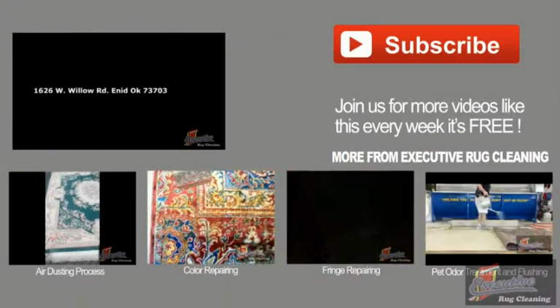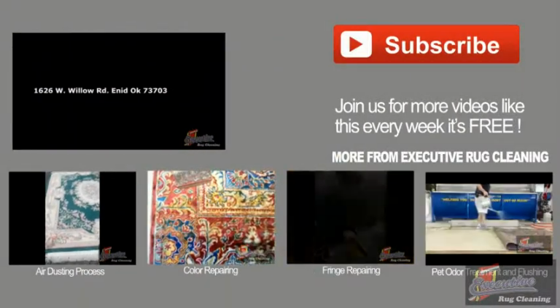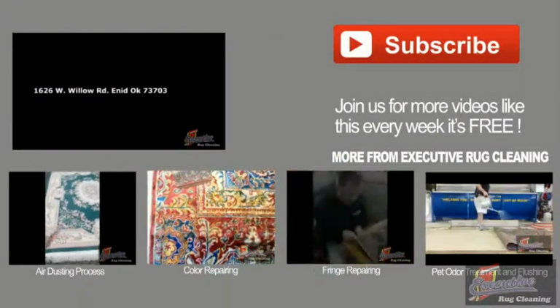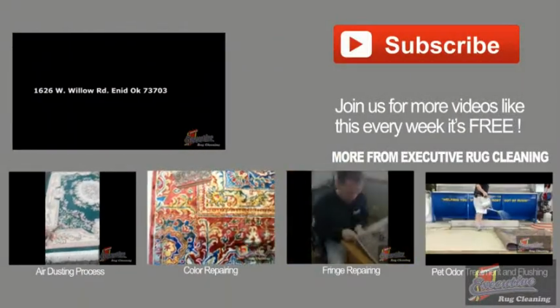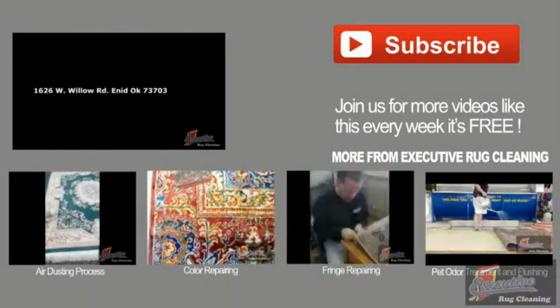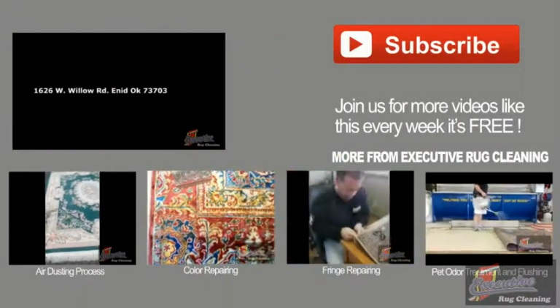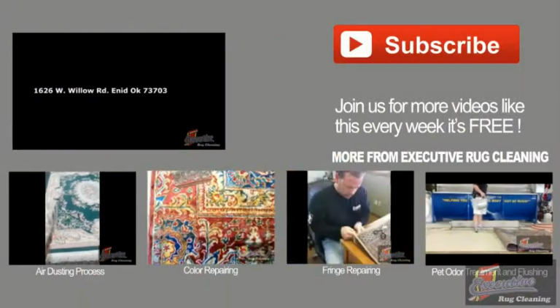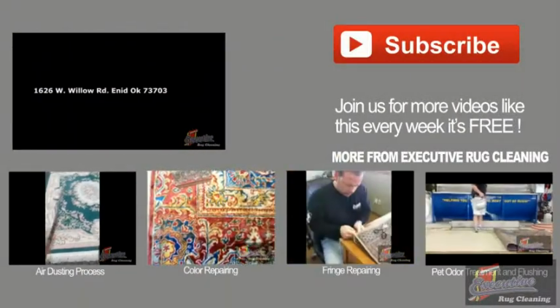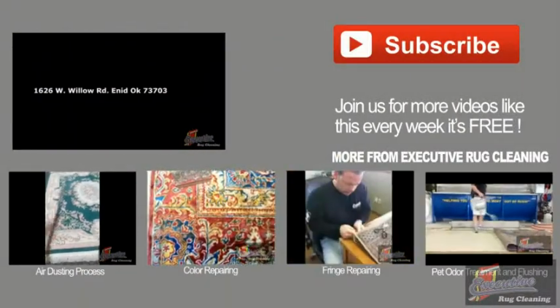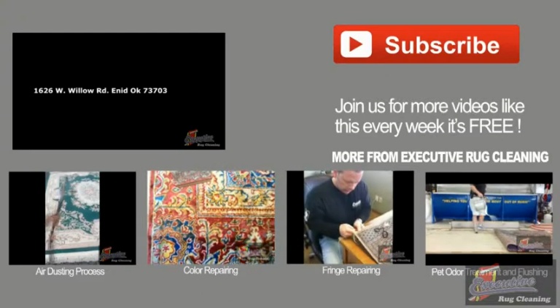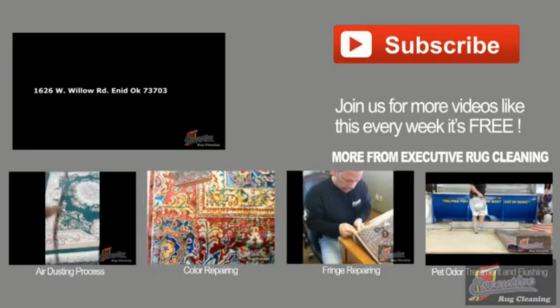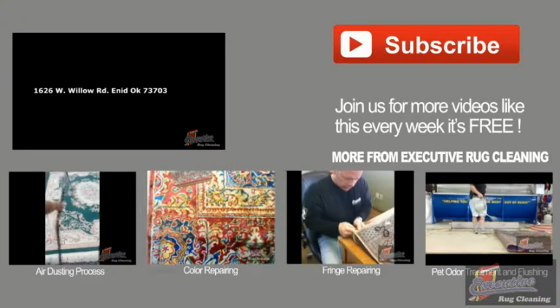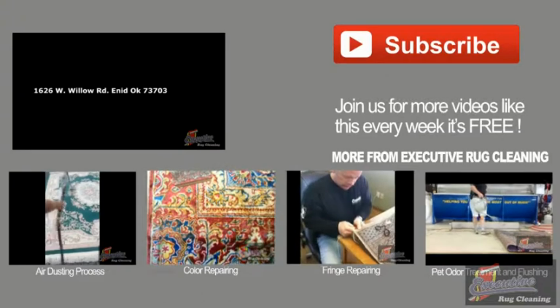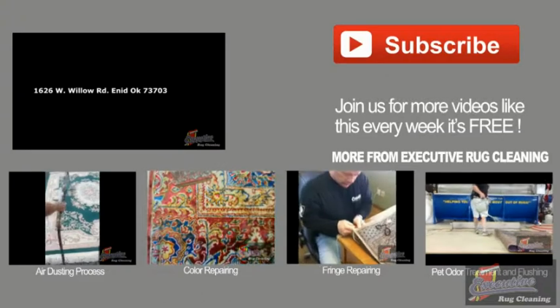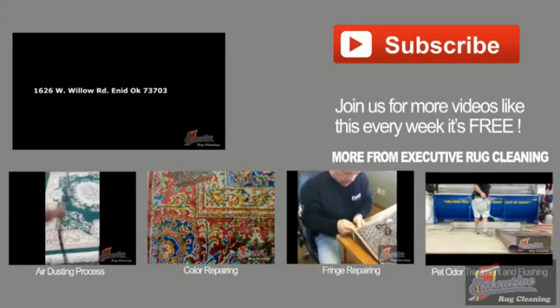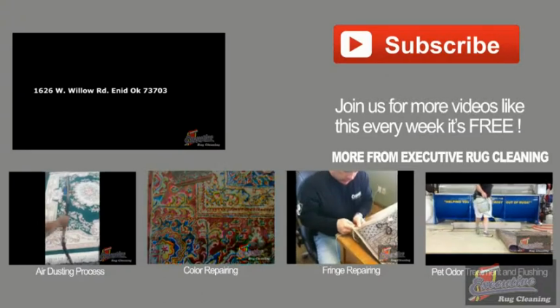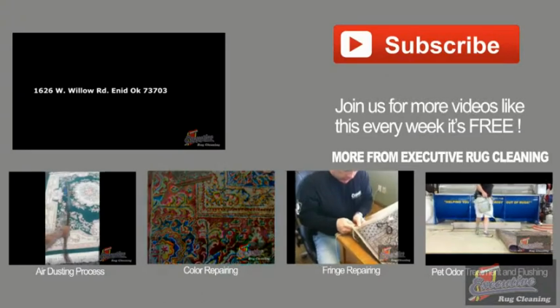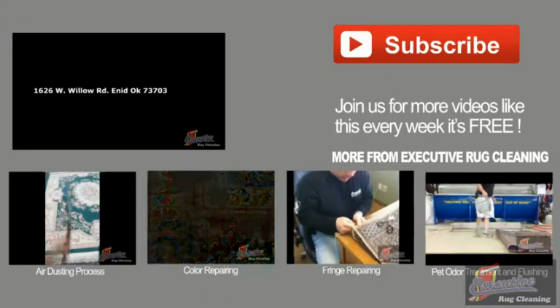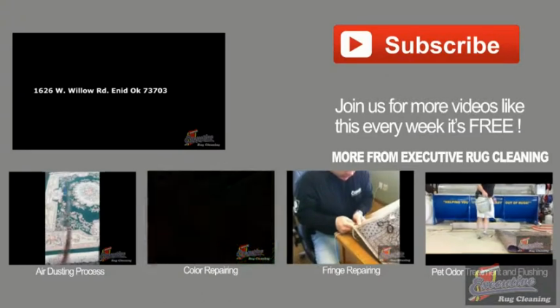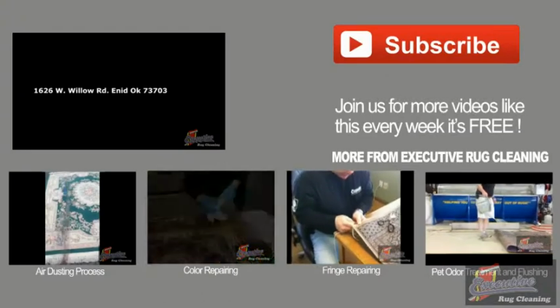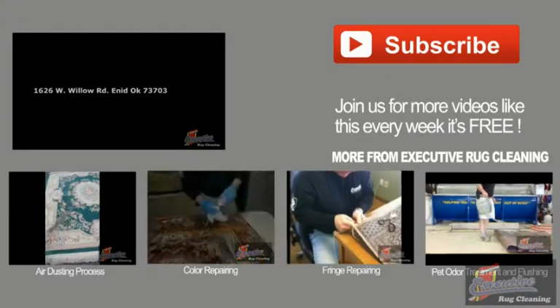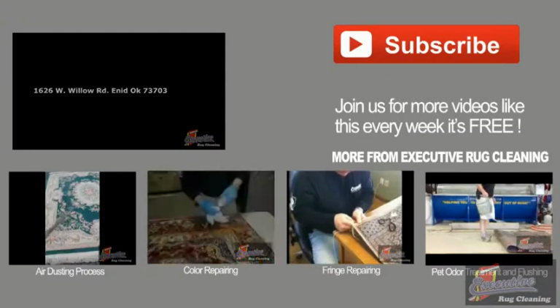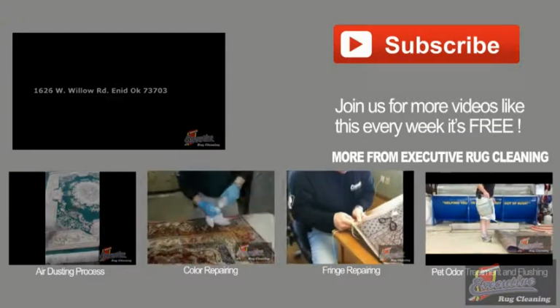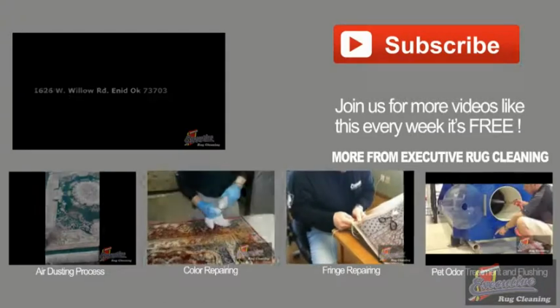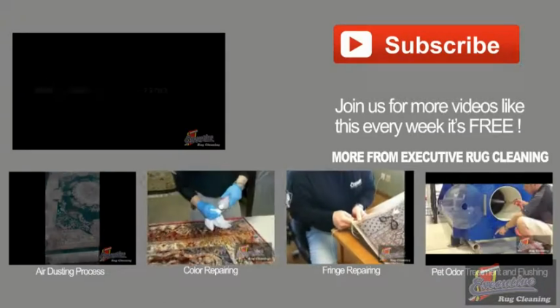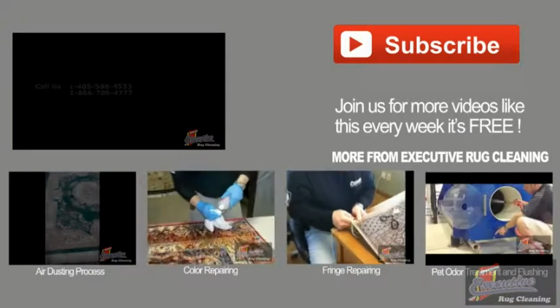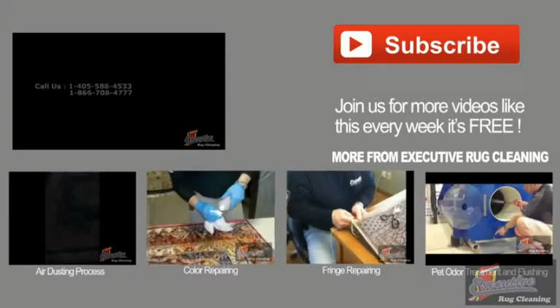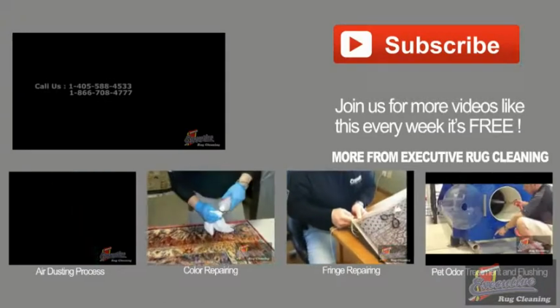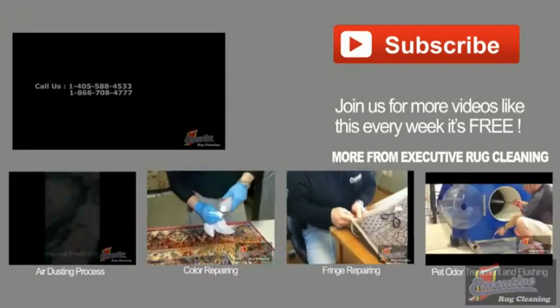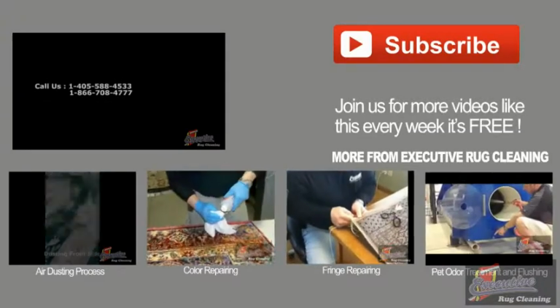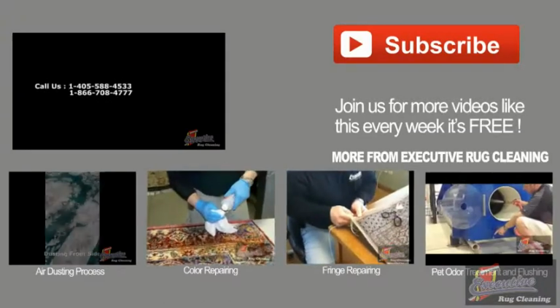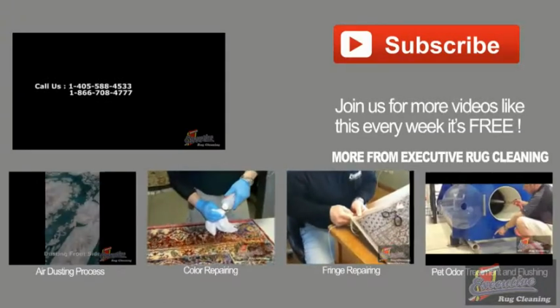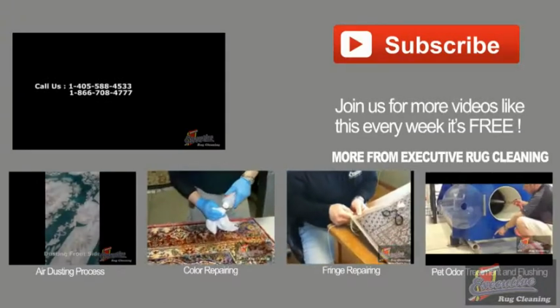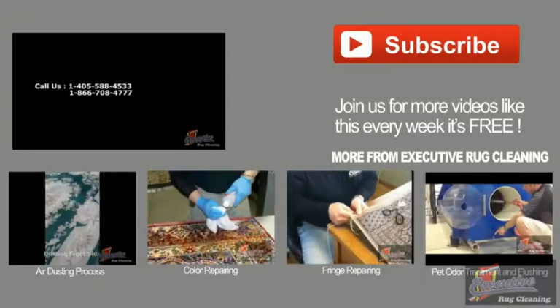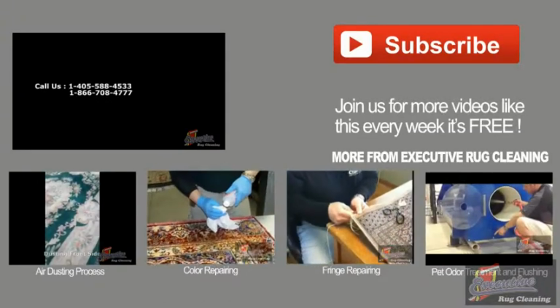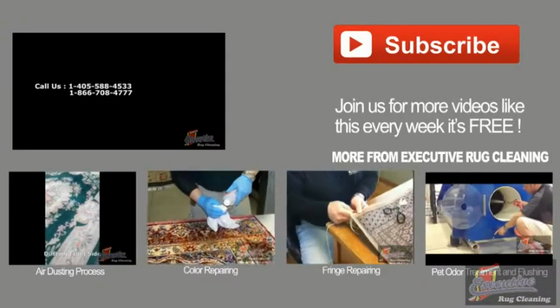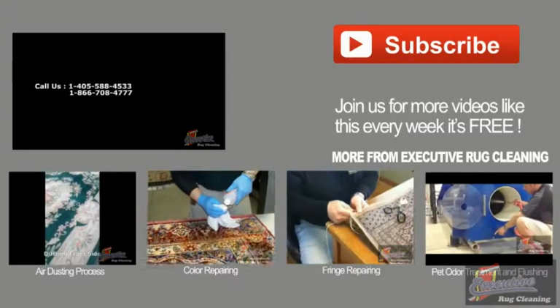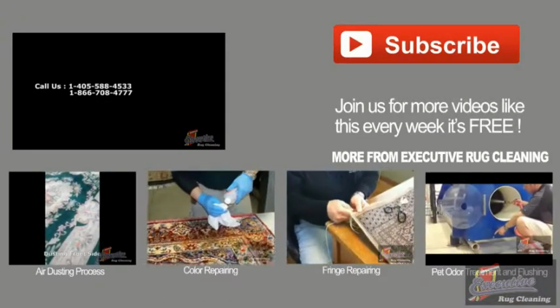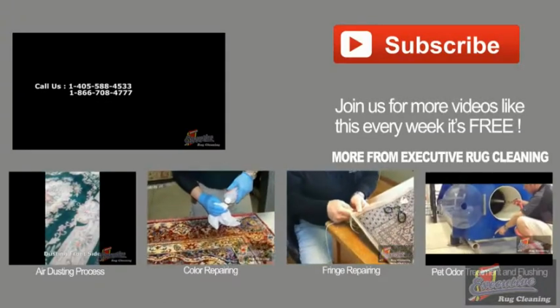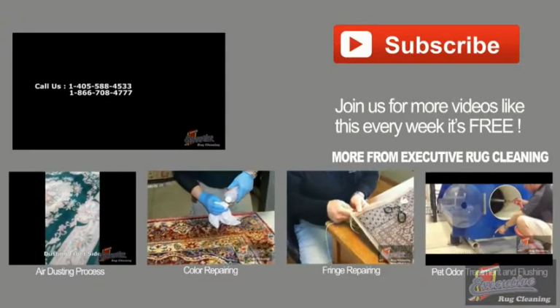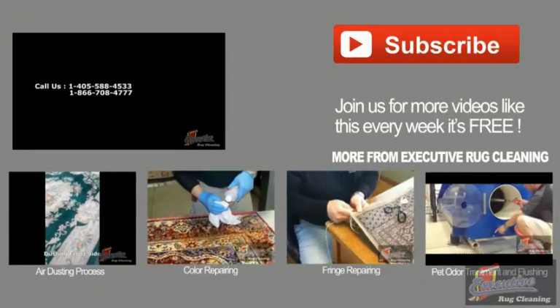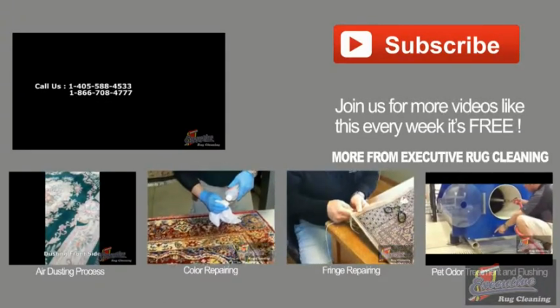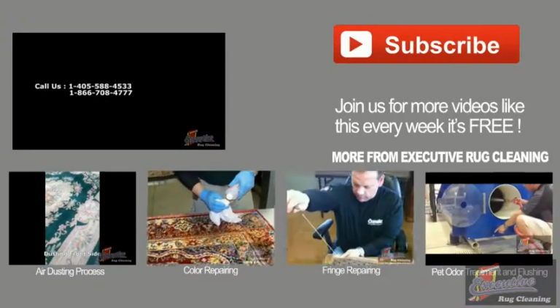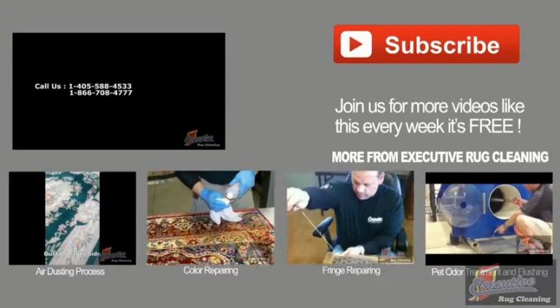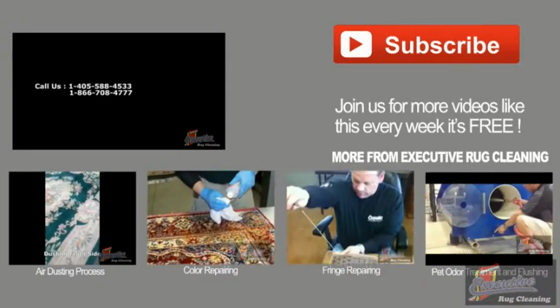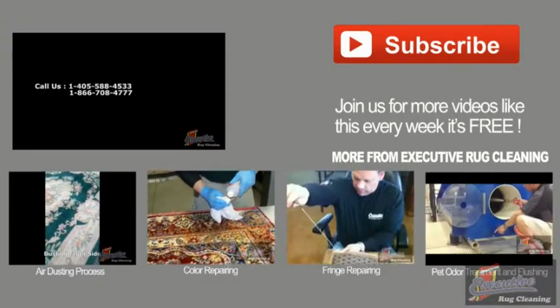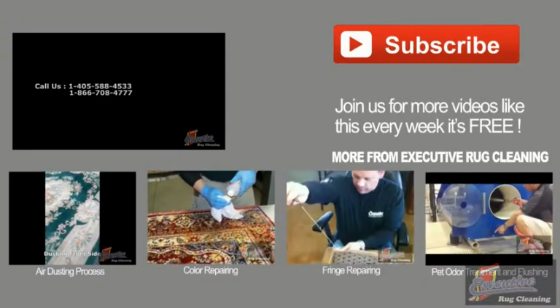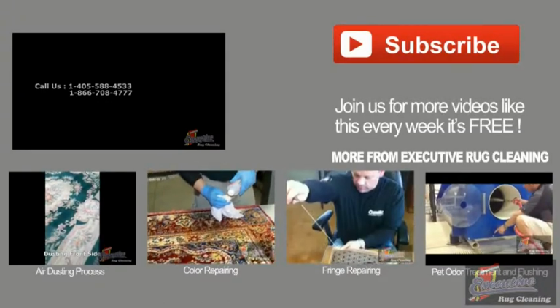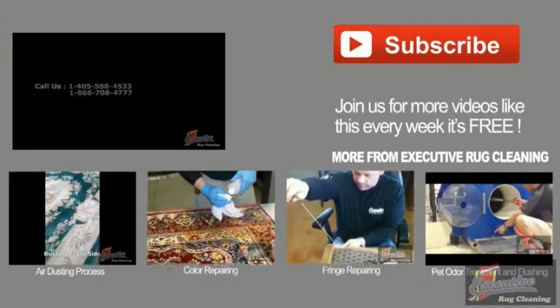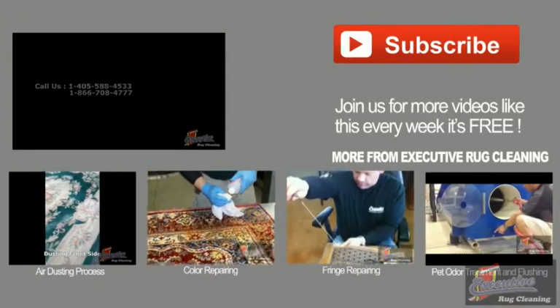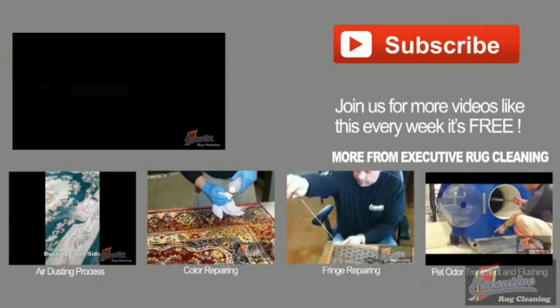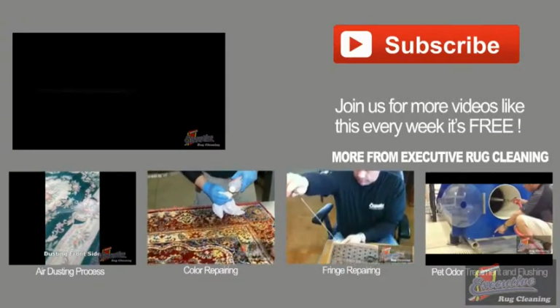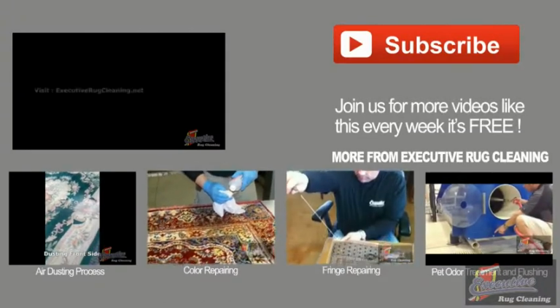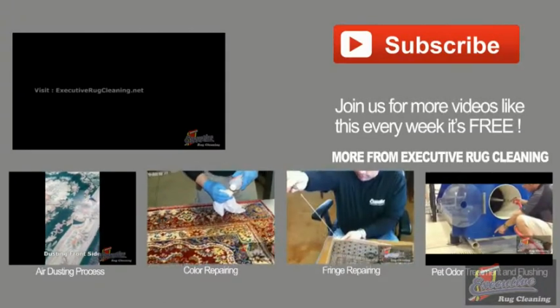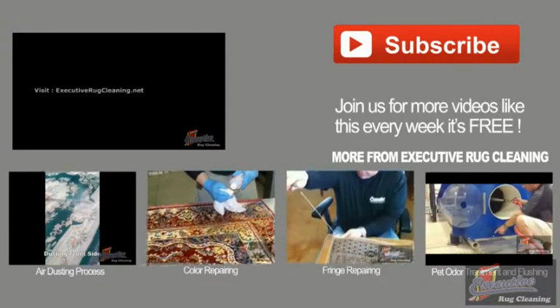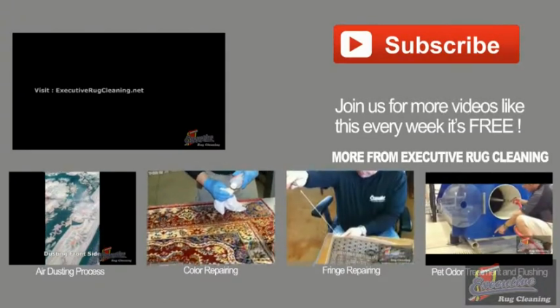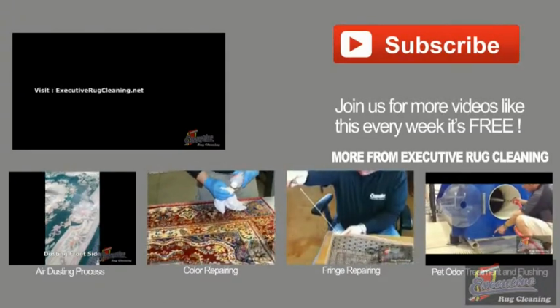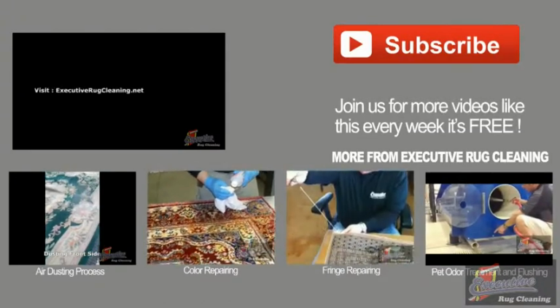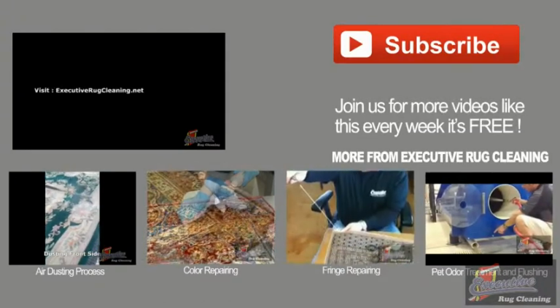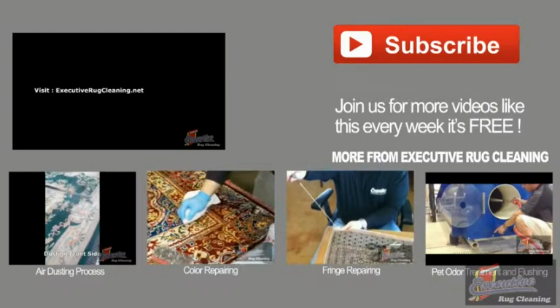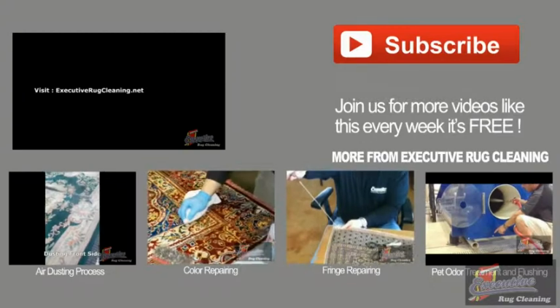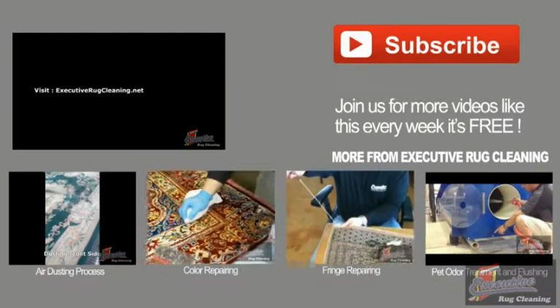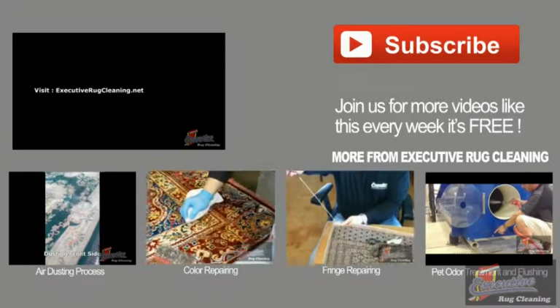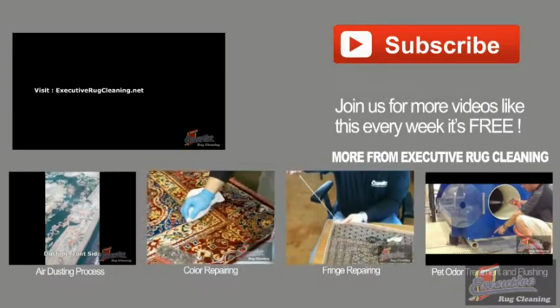So give your rugs a cleaning experience. Call Executive Rug Cleaning today. For more video, go to executiverugcleaning.net.